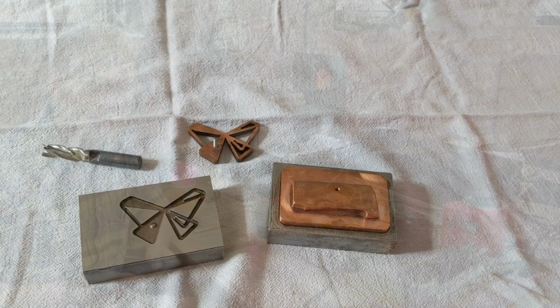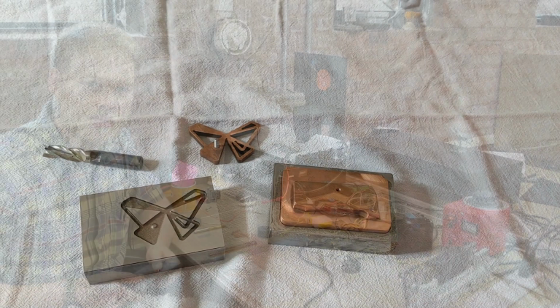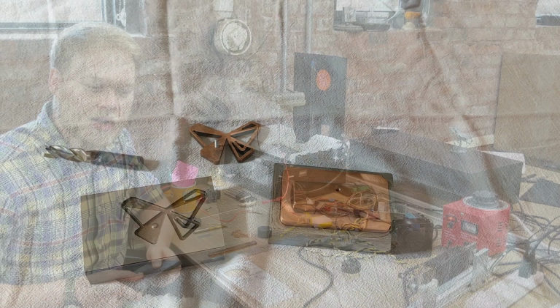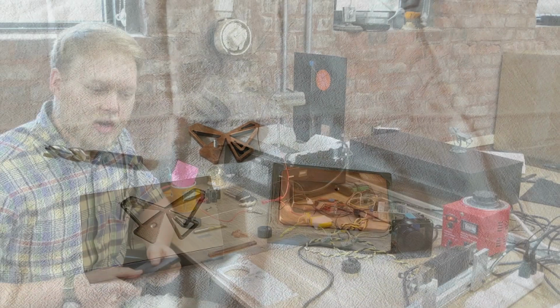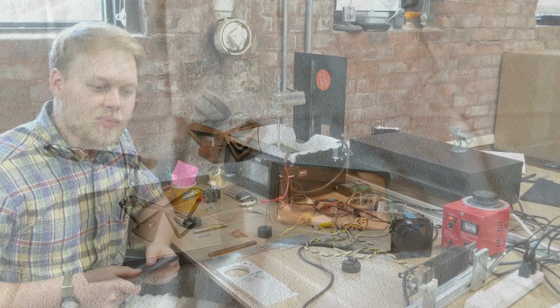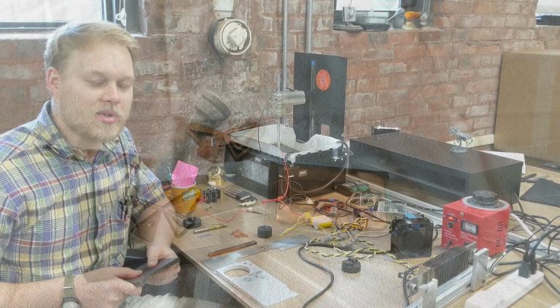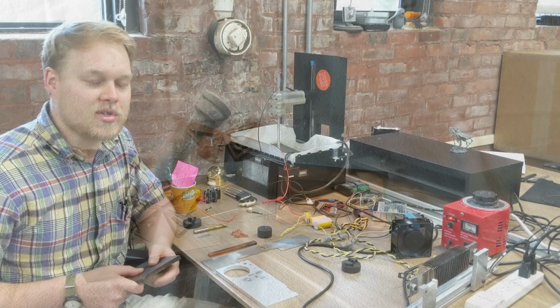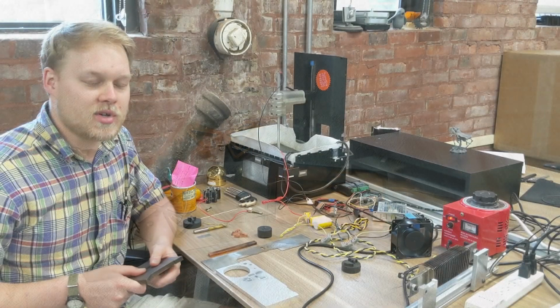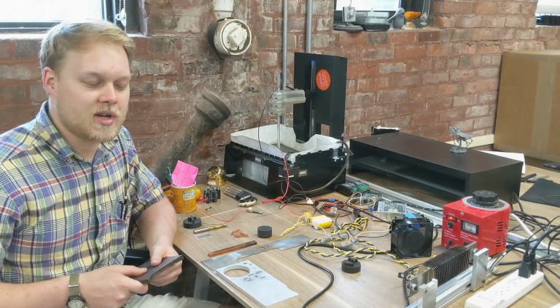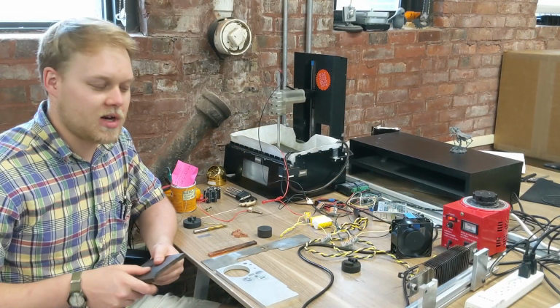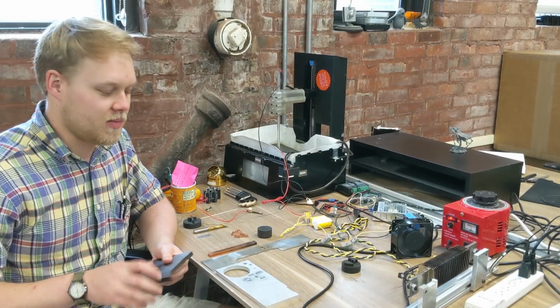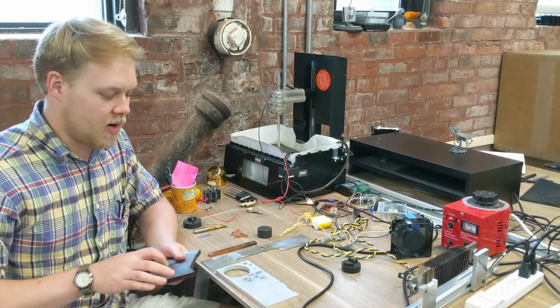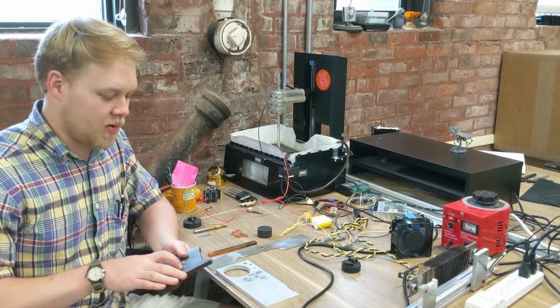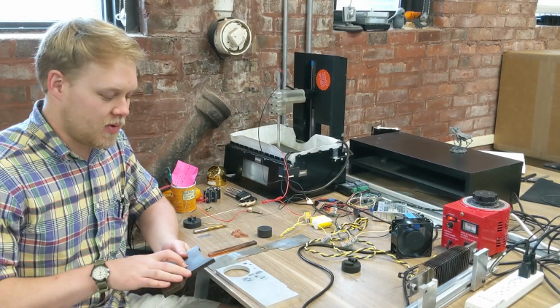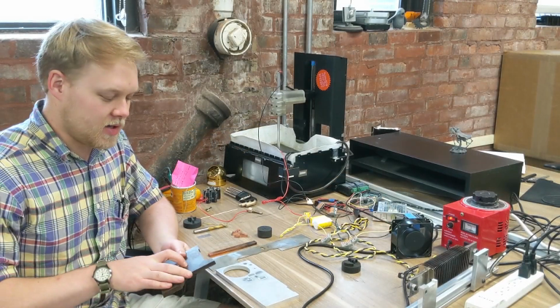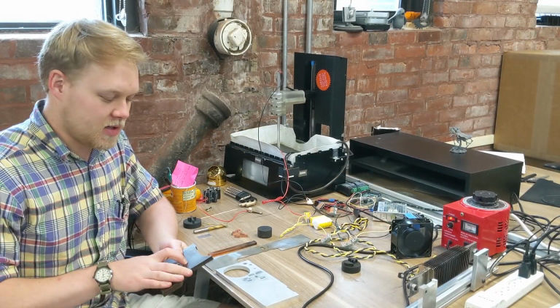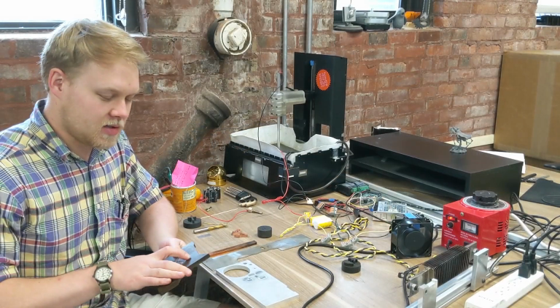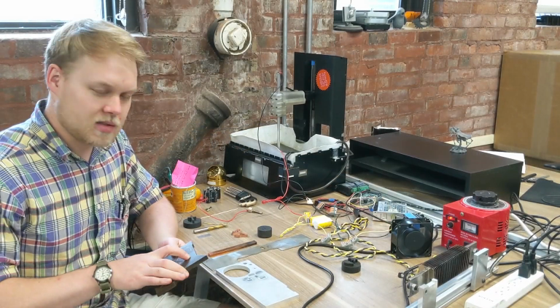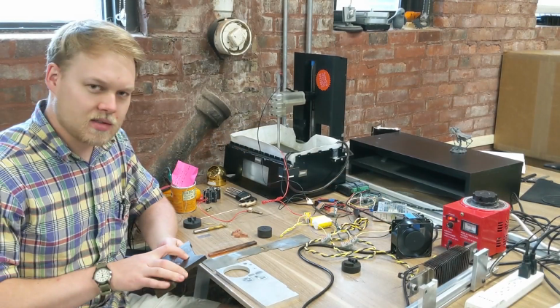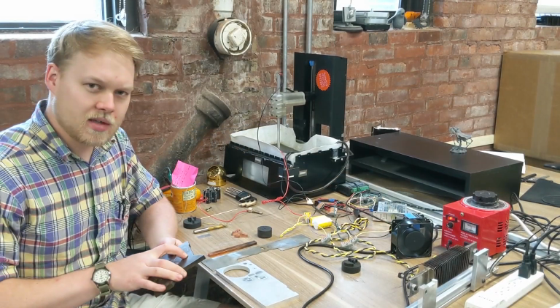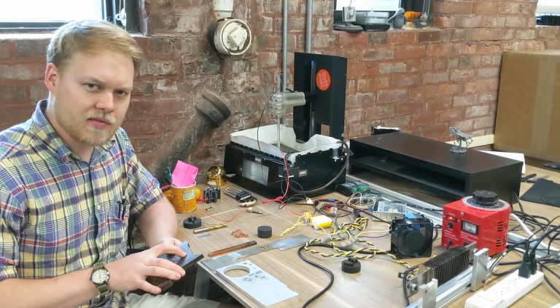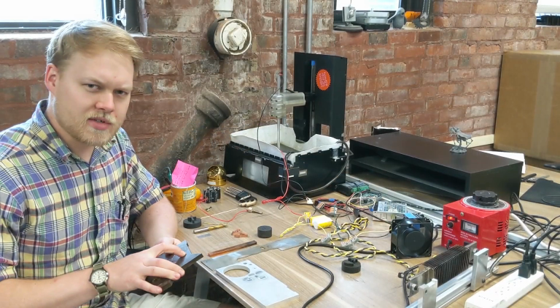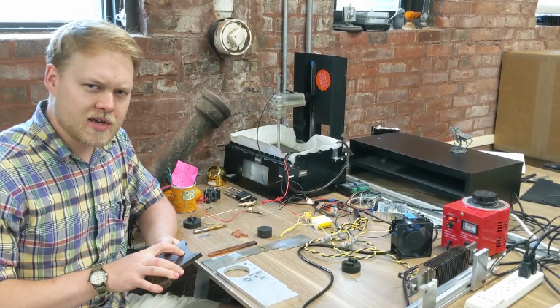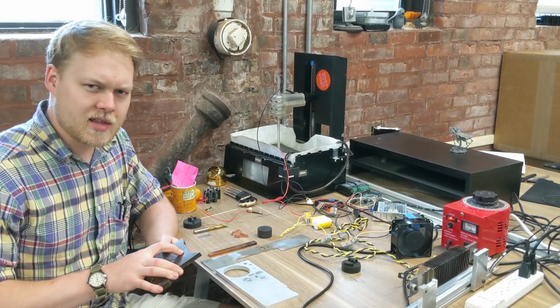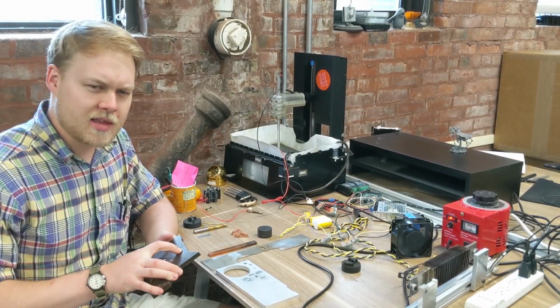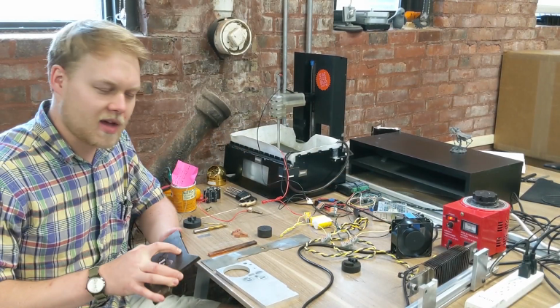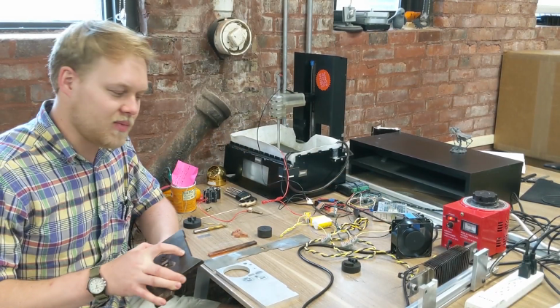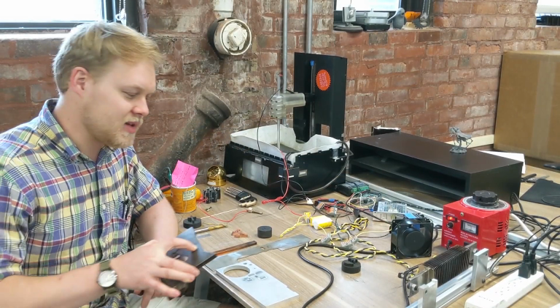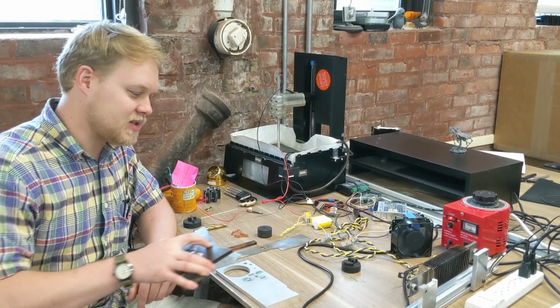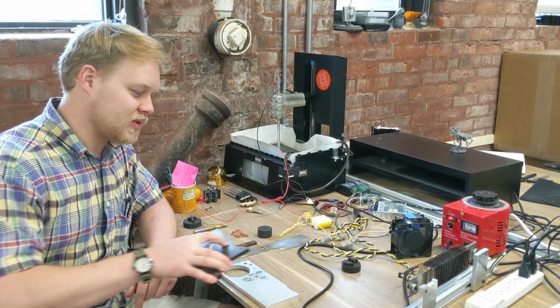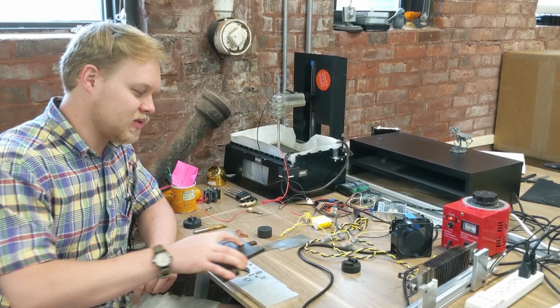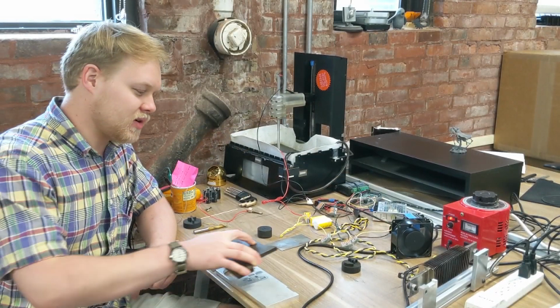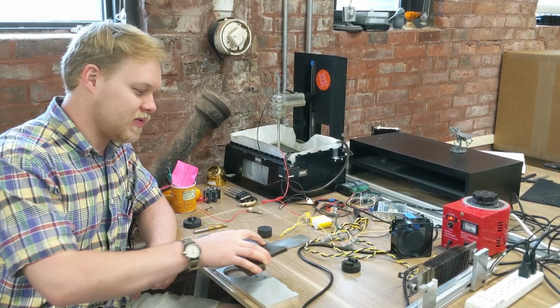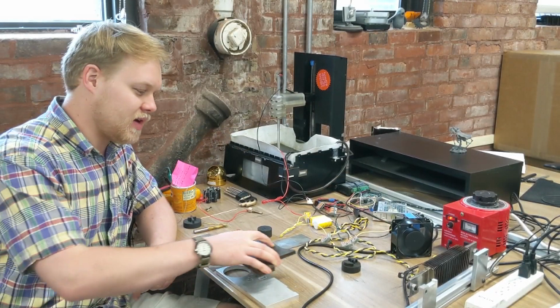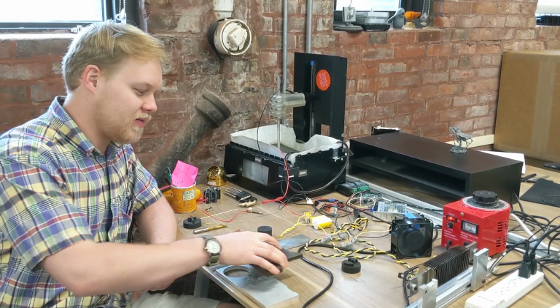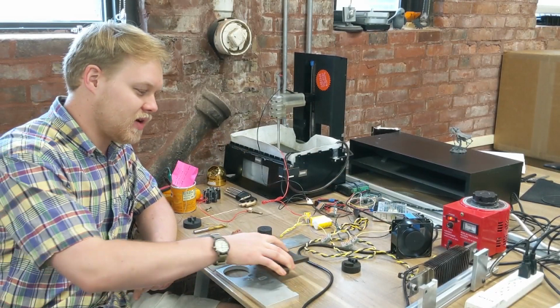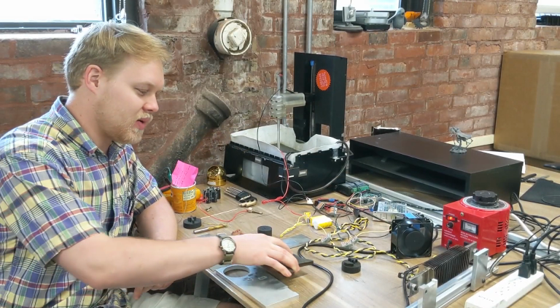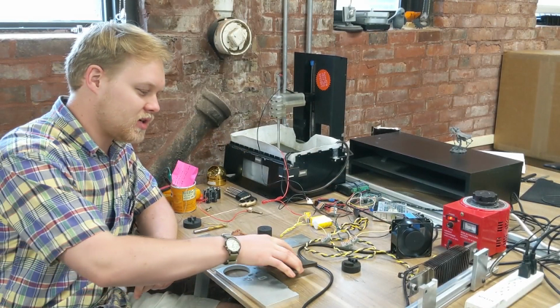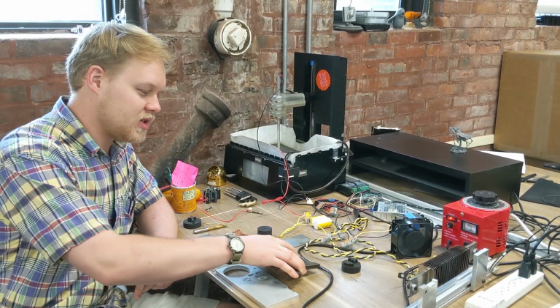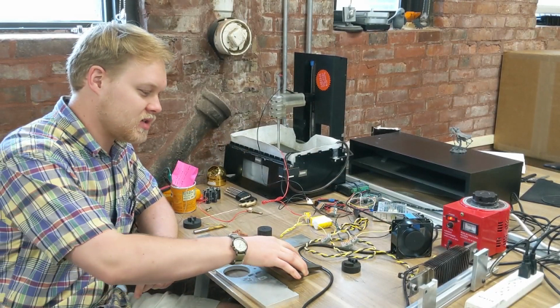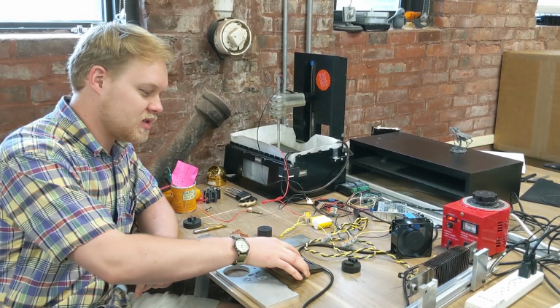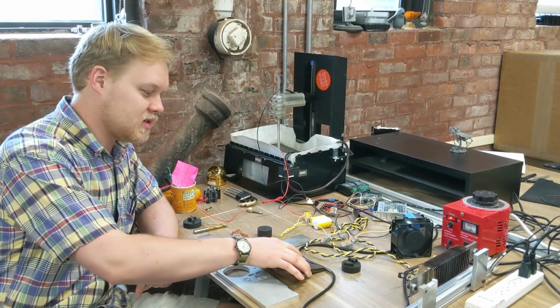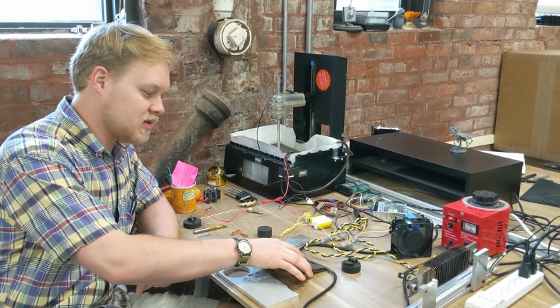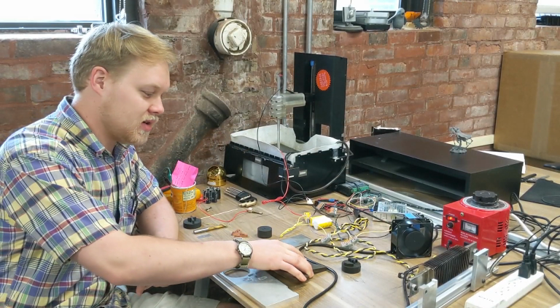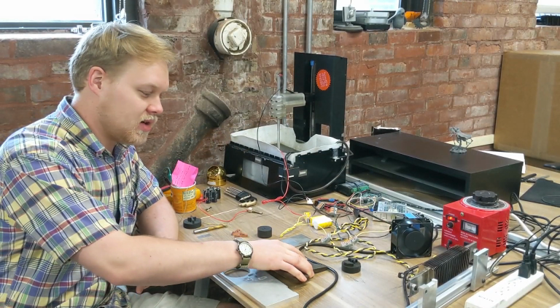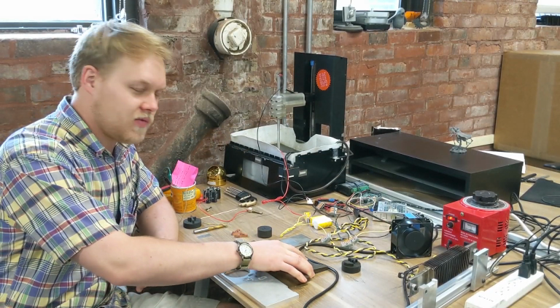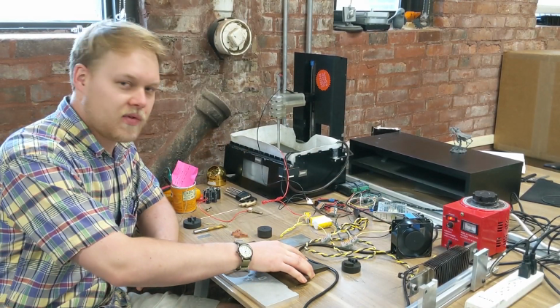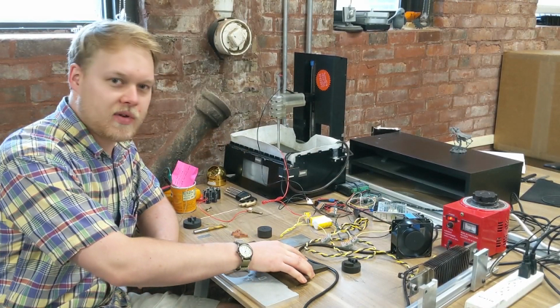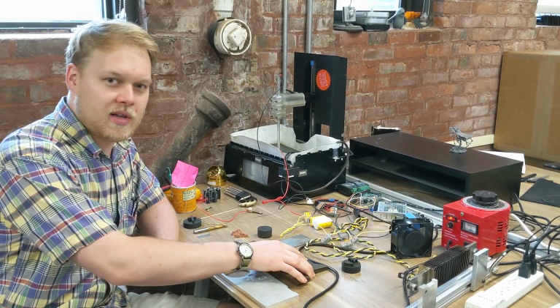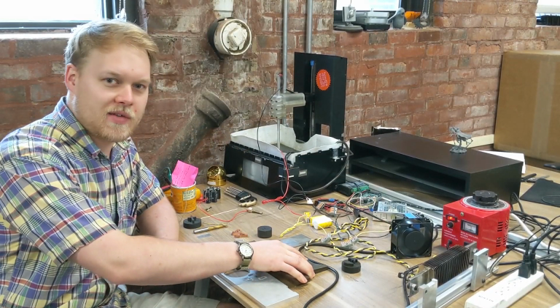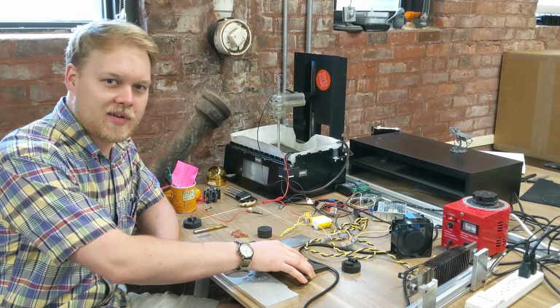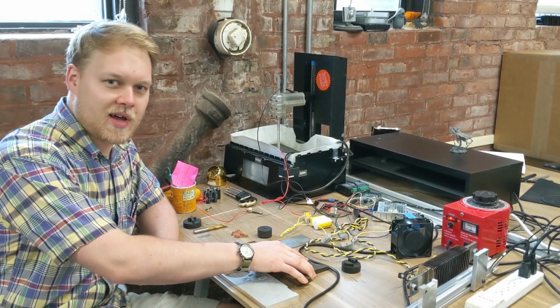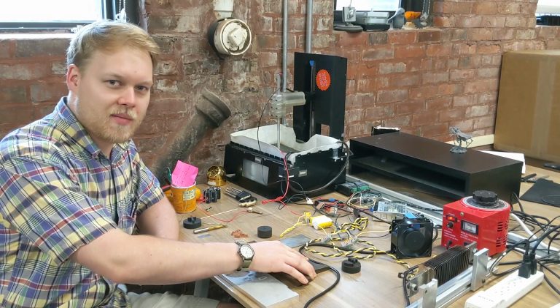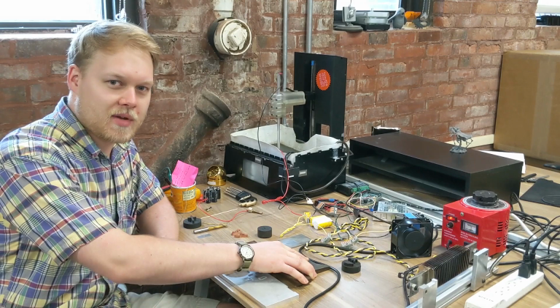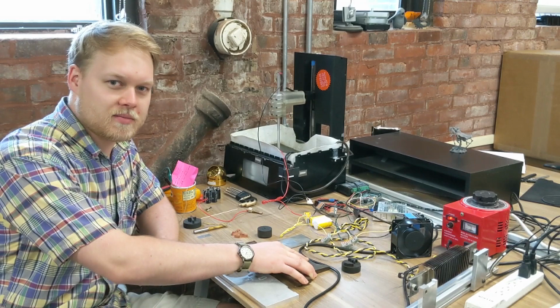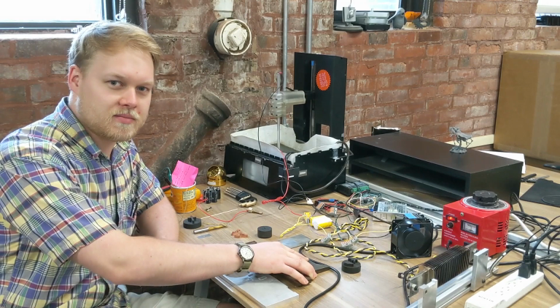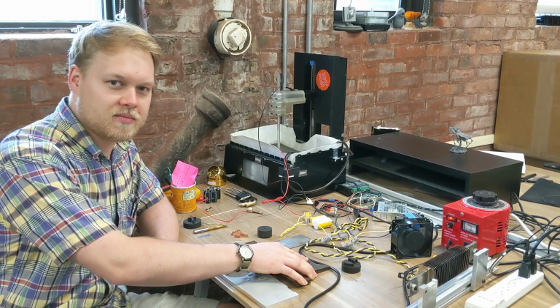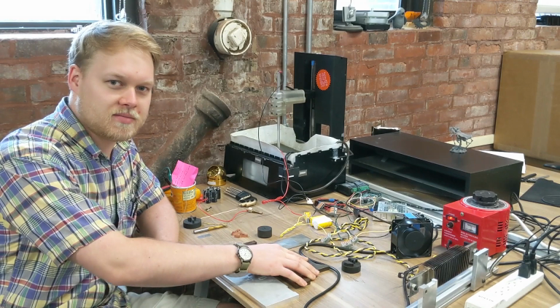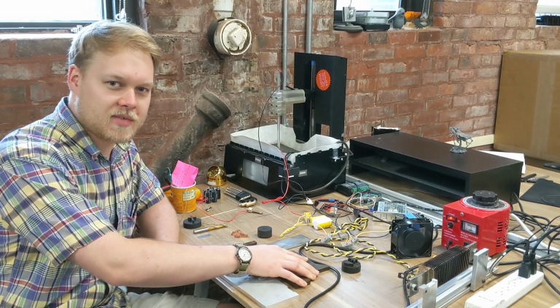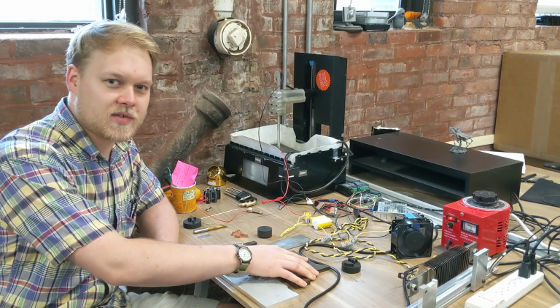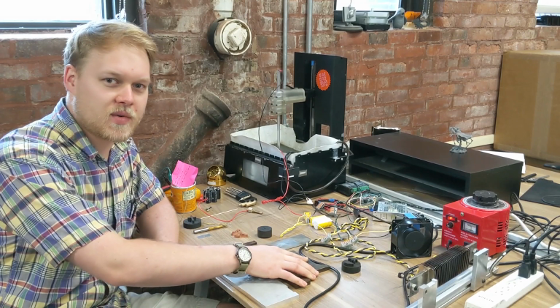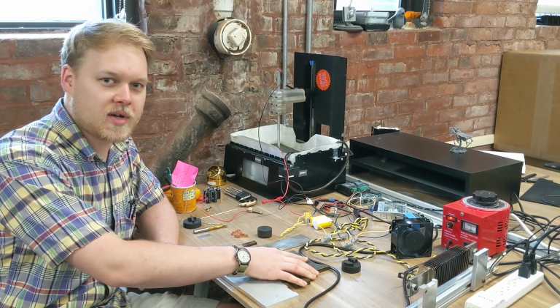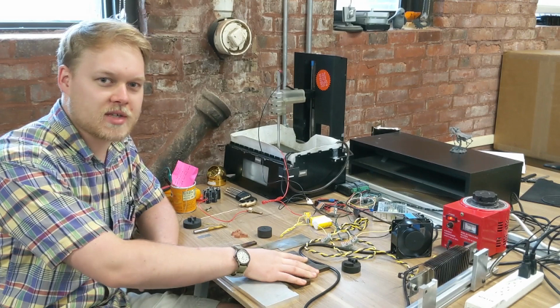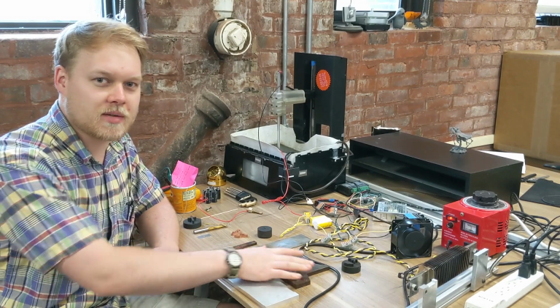But I hope you enjoyed hearing about my project. If there's anything I missed or if you have any questions, feel free to leave a comment. Thanks for watching.